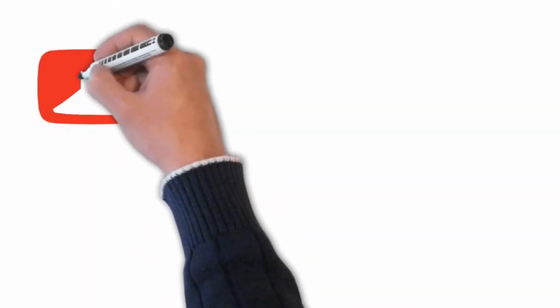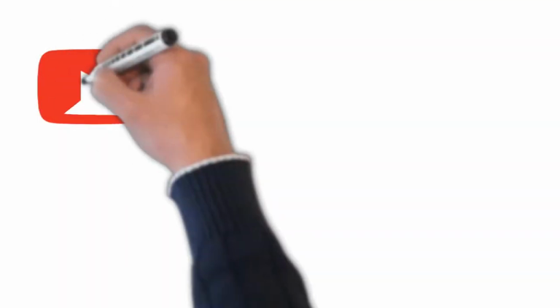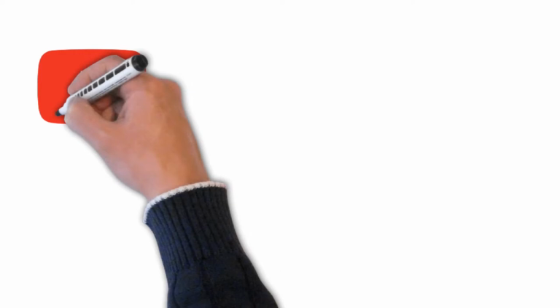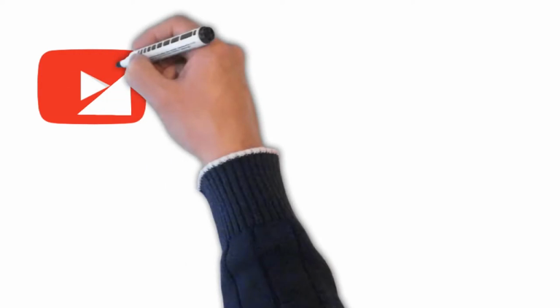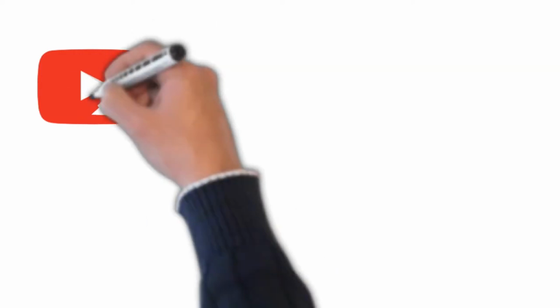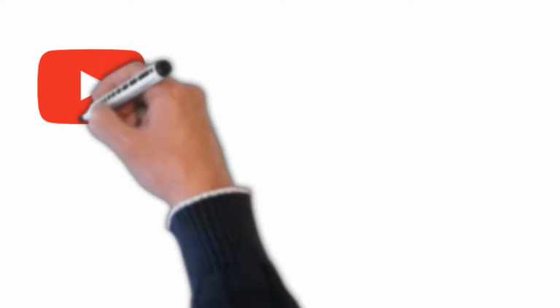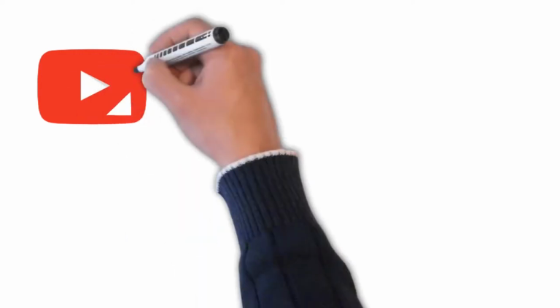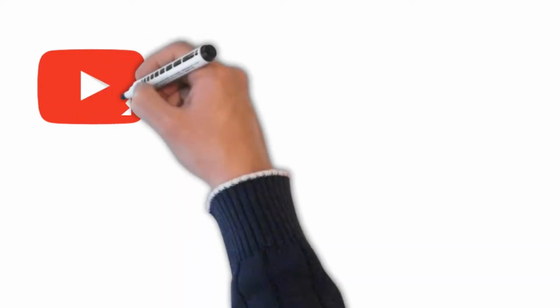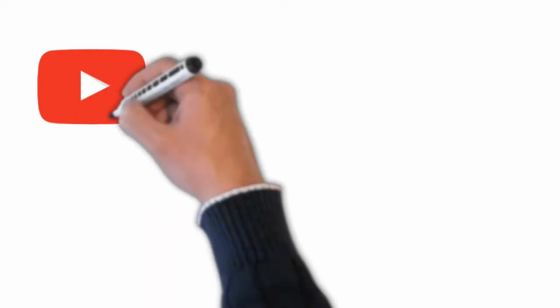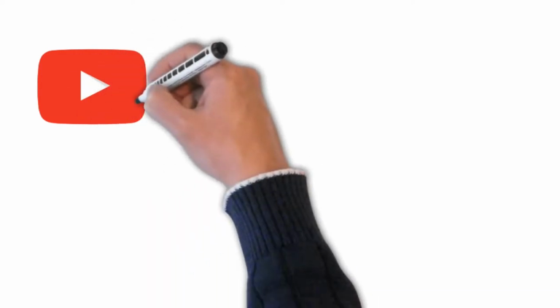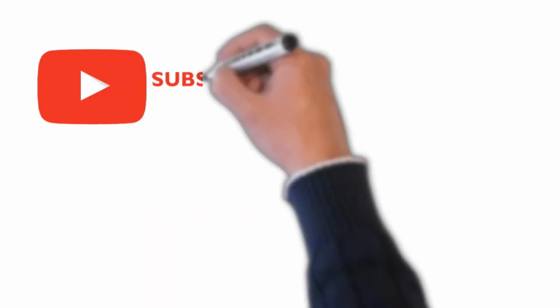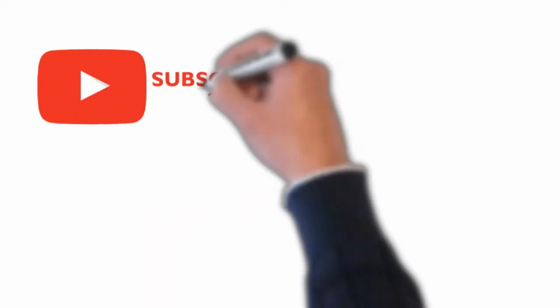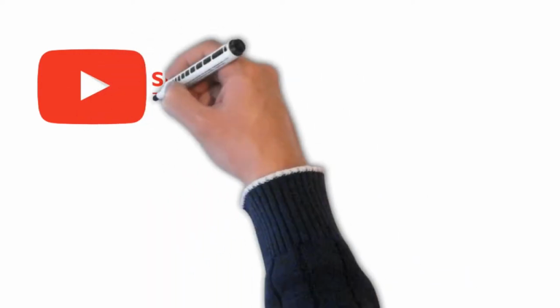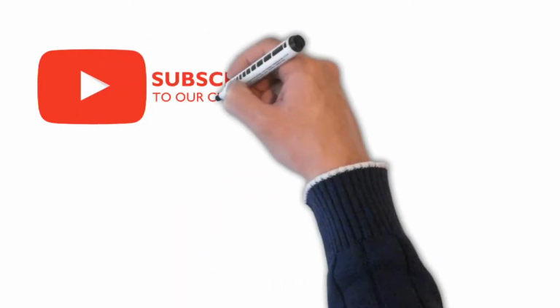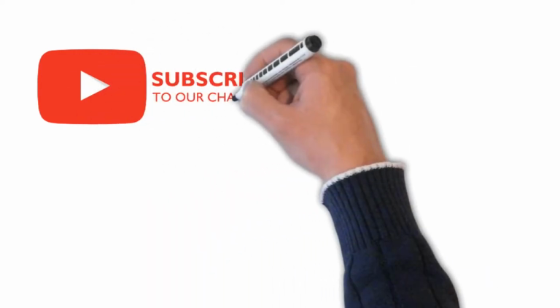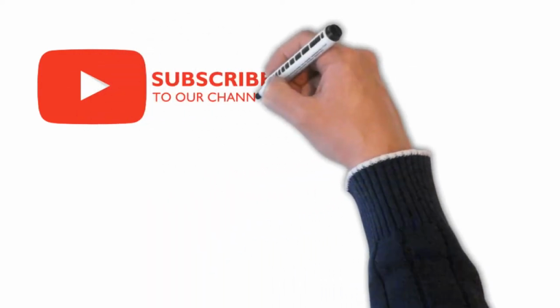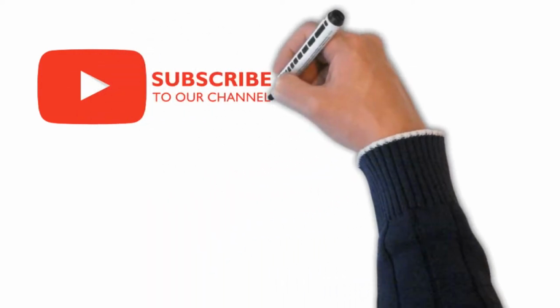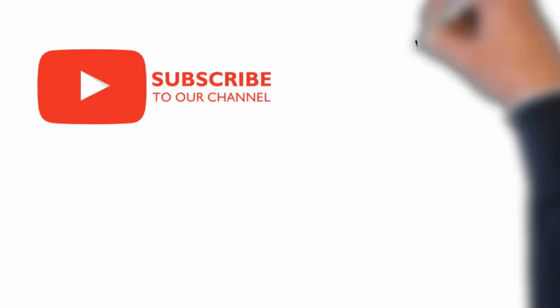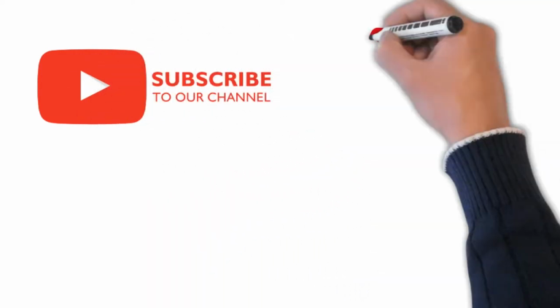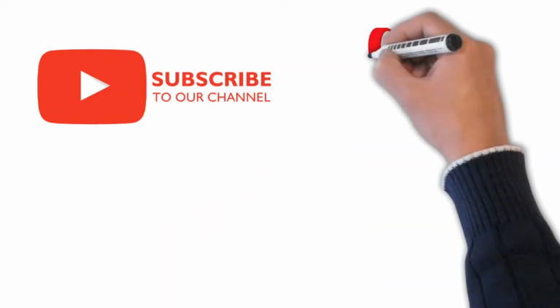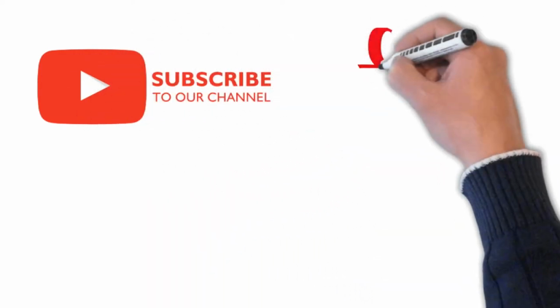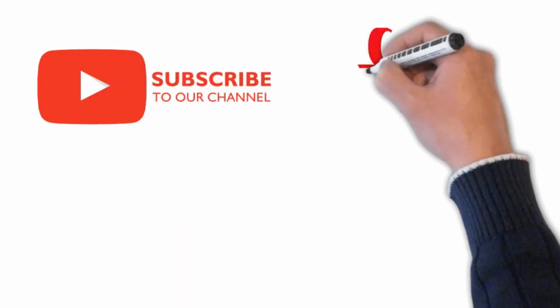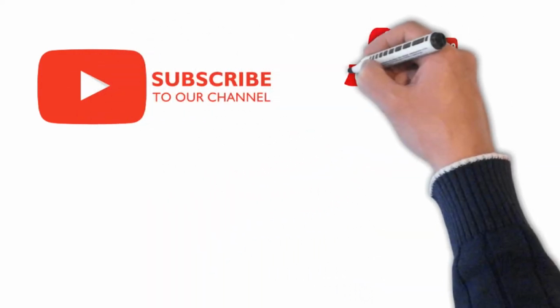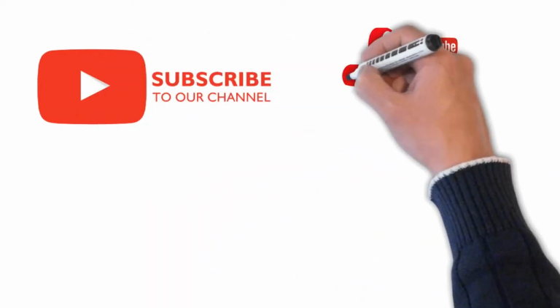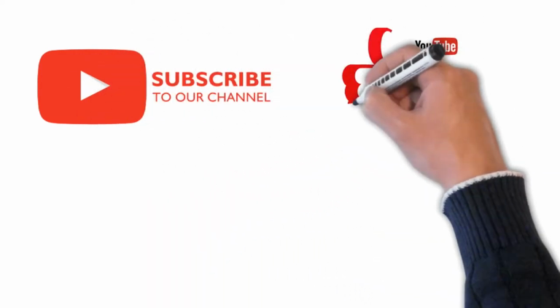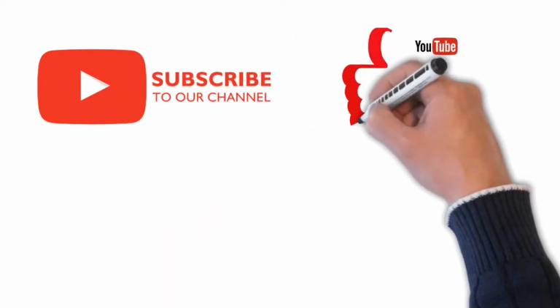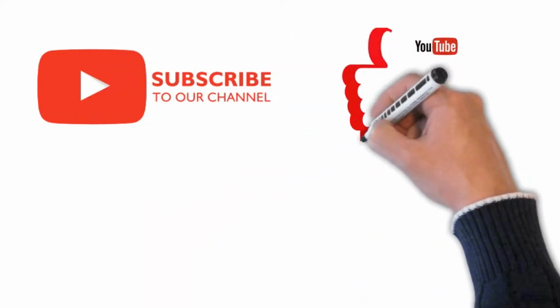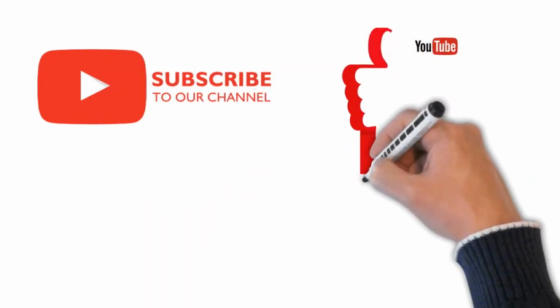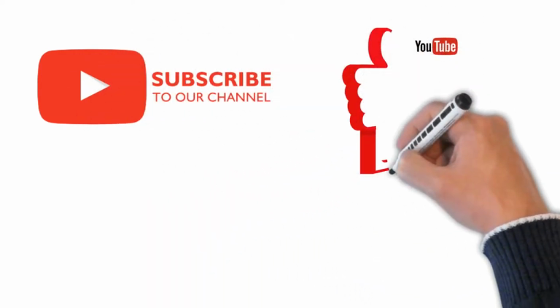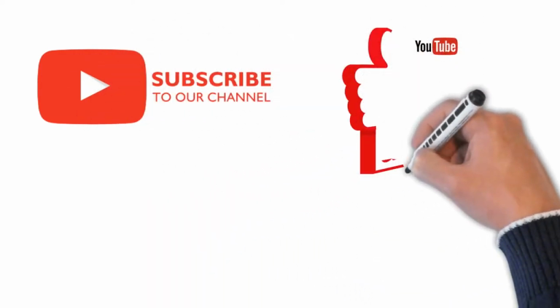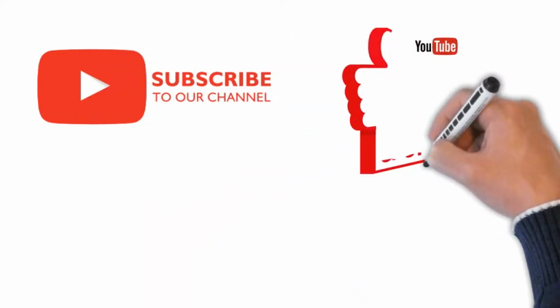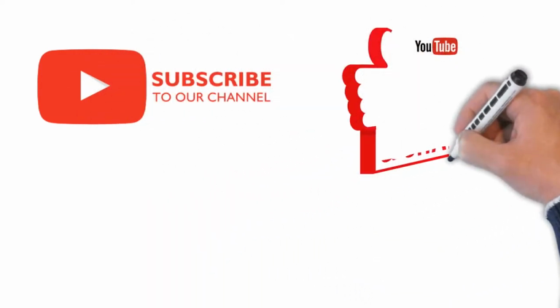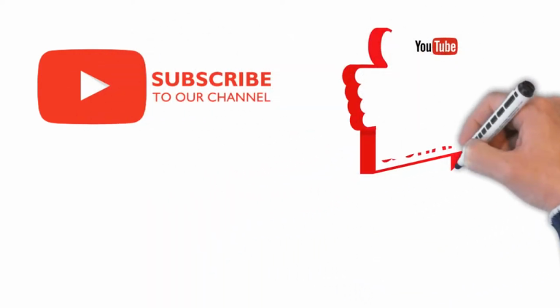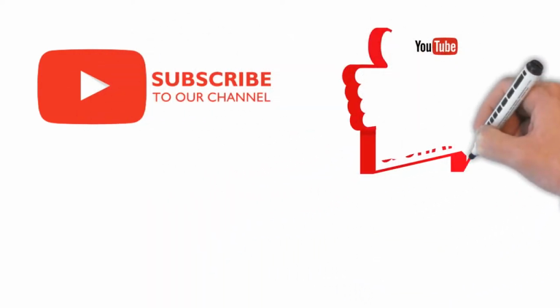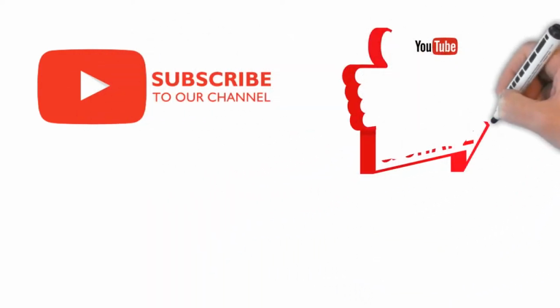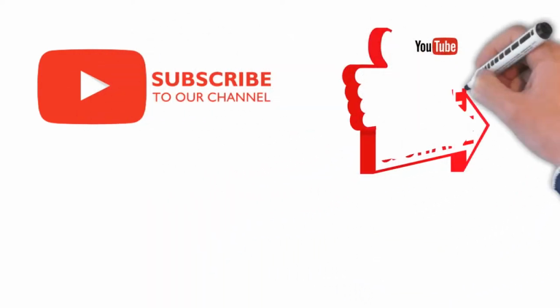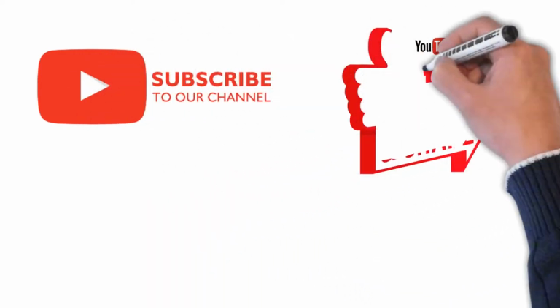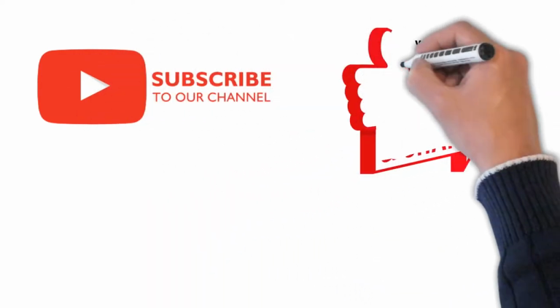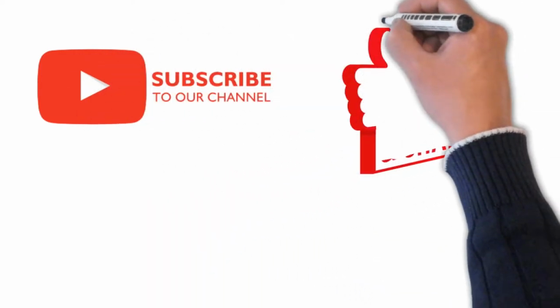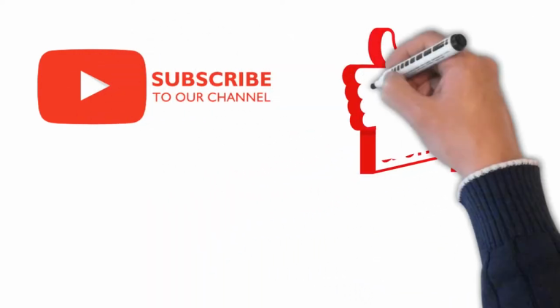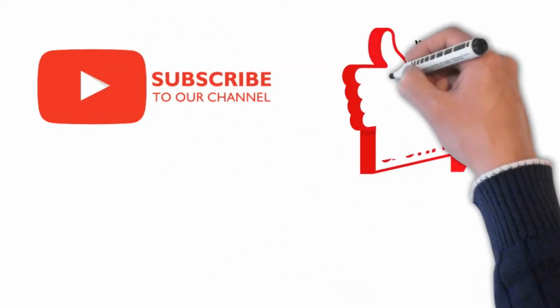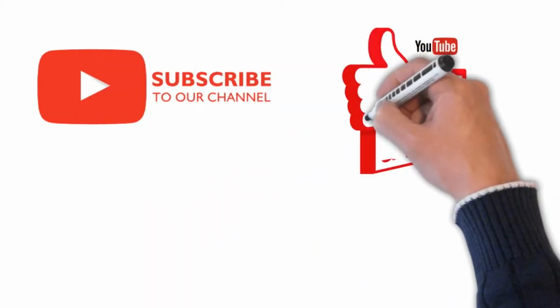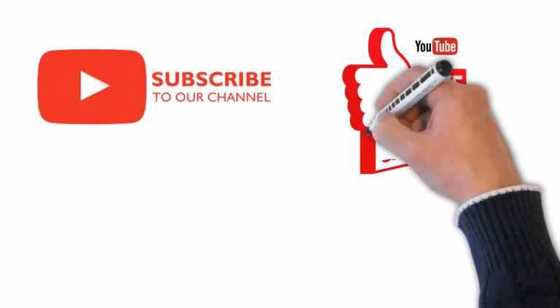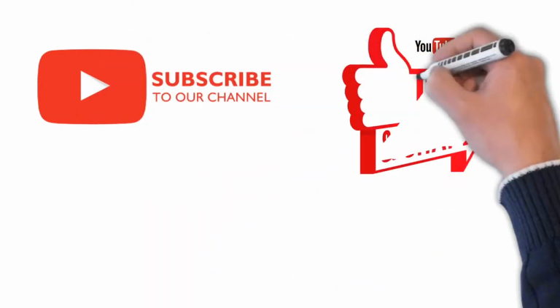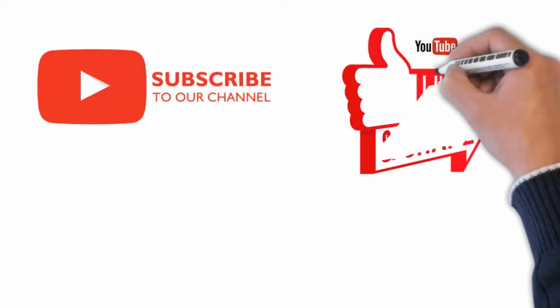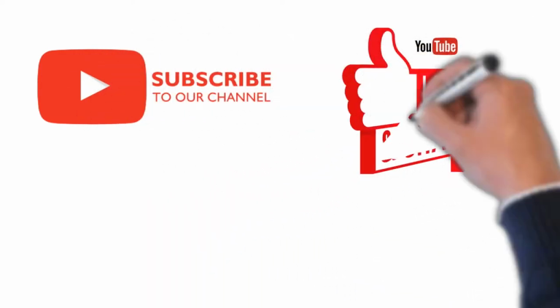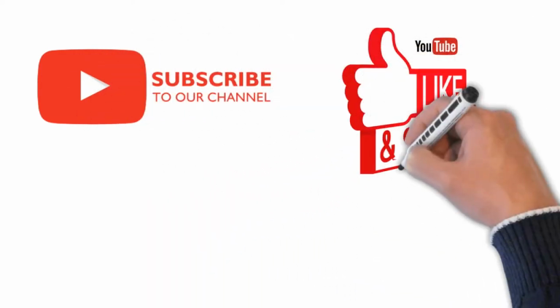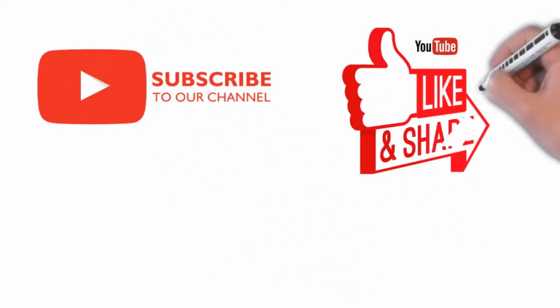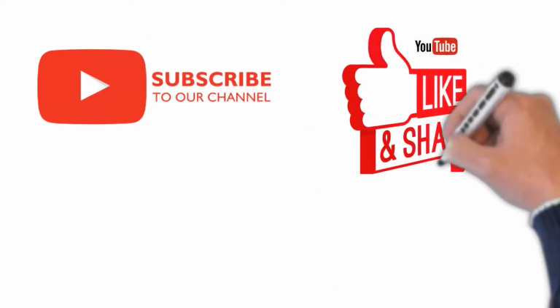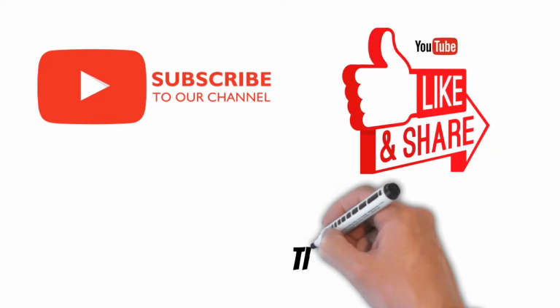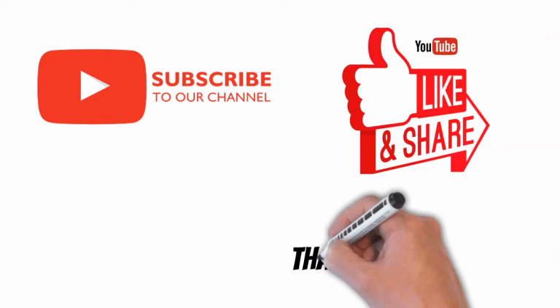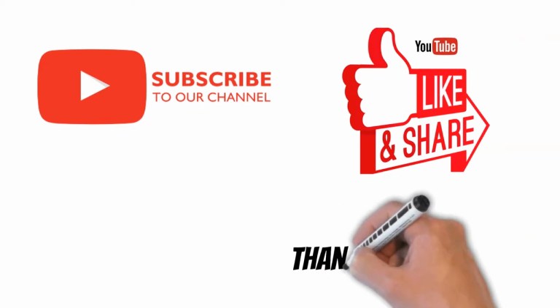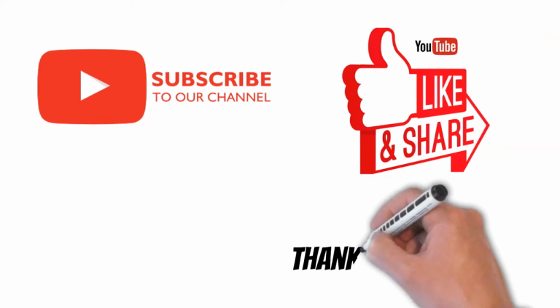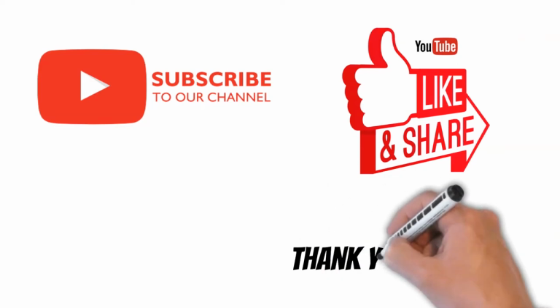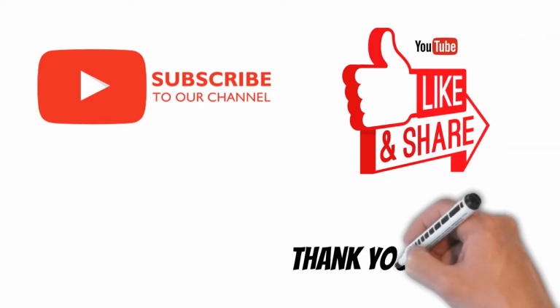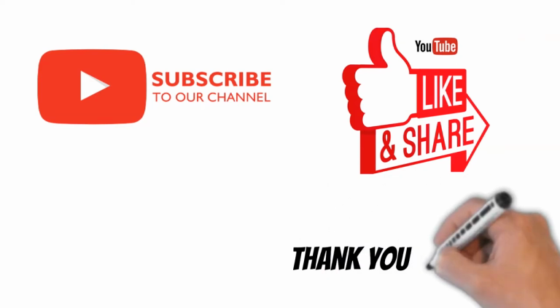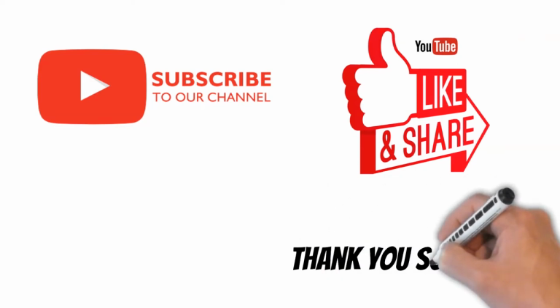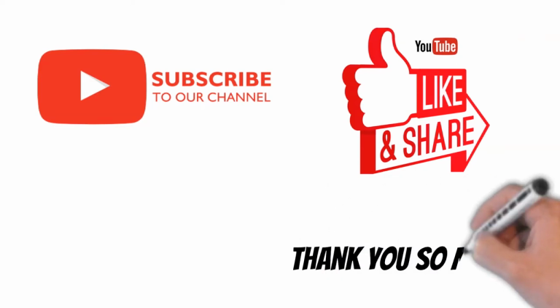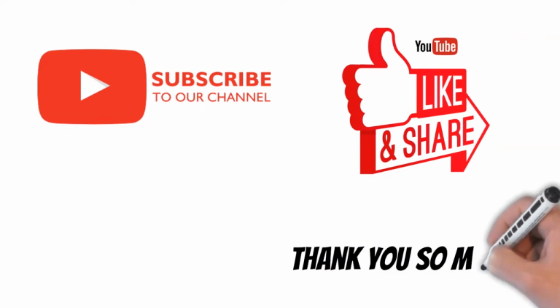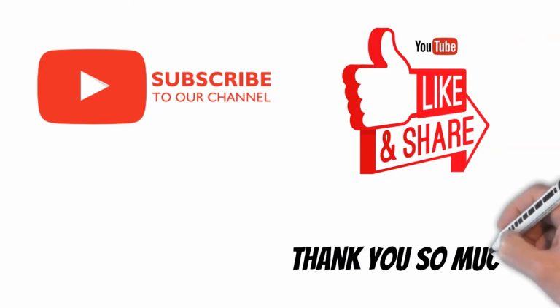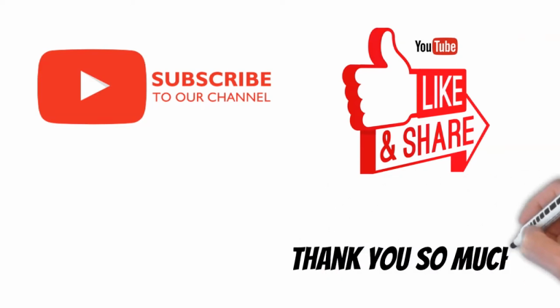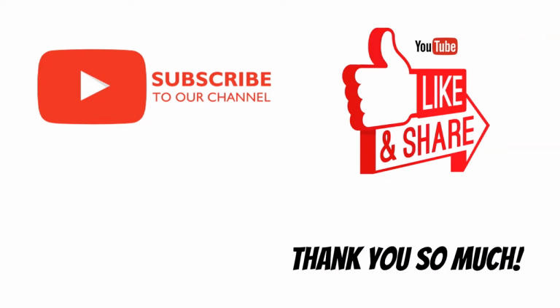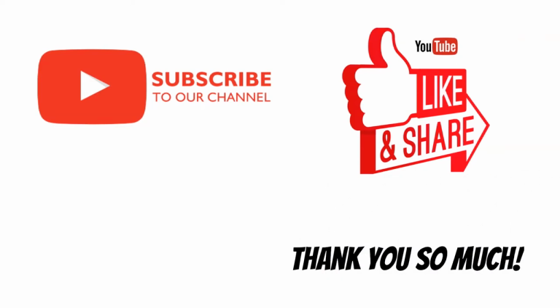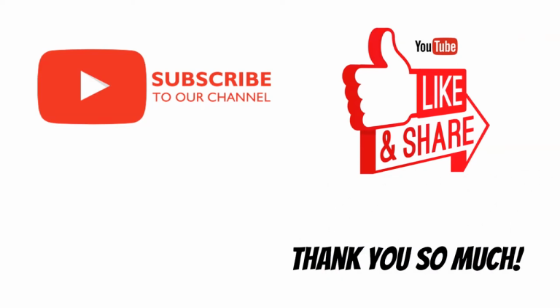Please subscribe, like and share, and thank you so much for your support.